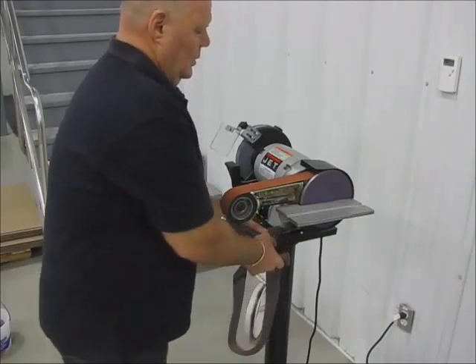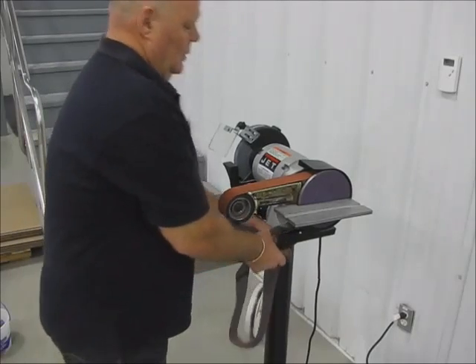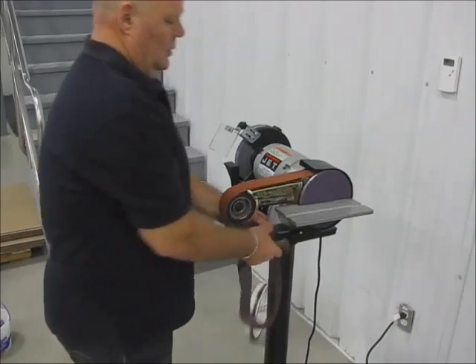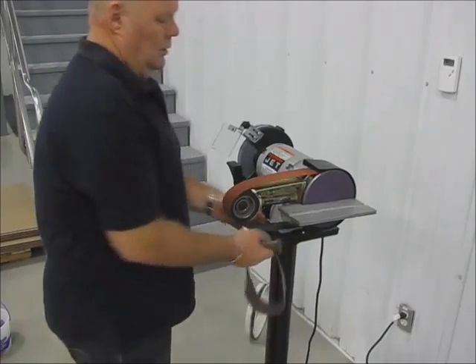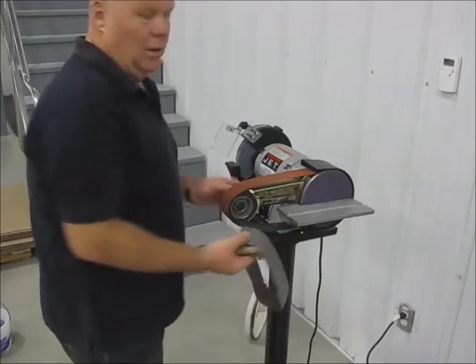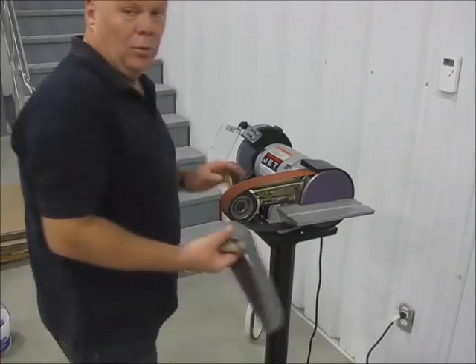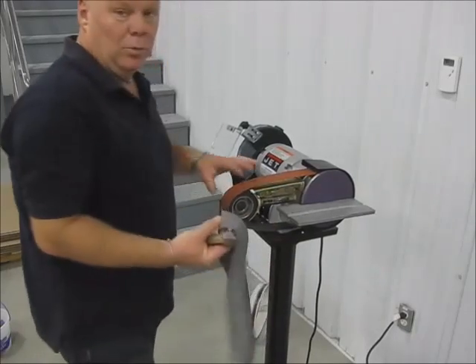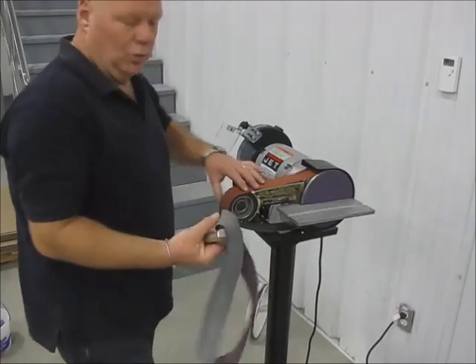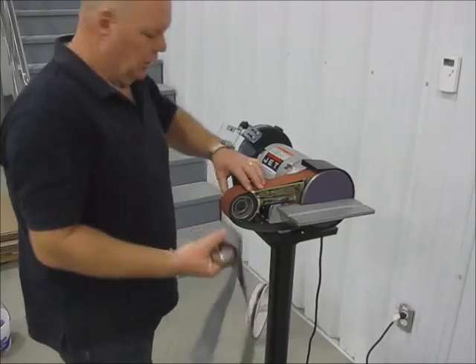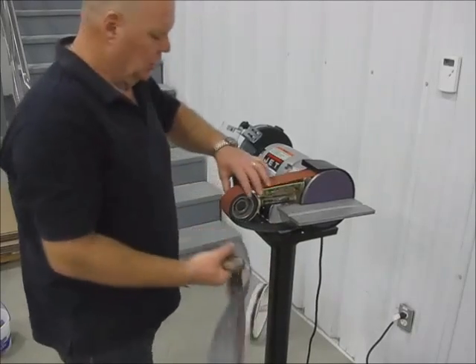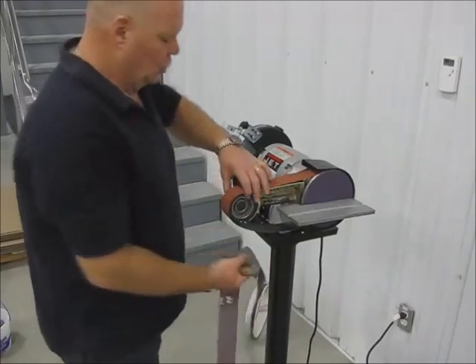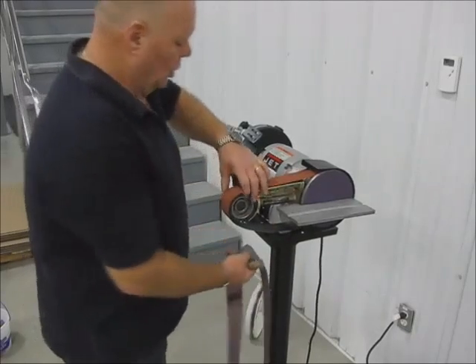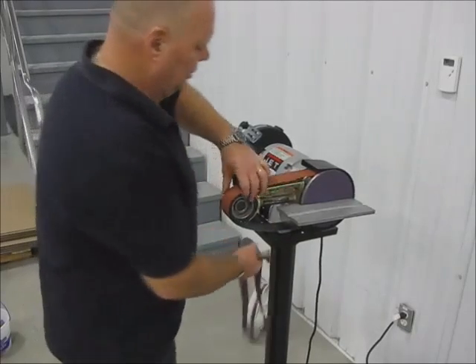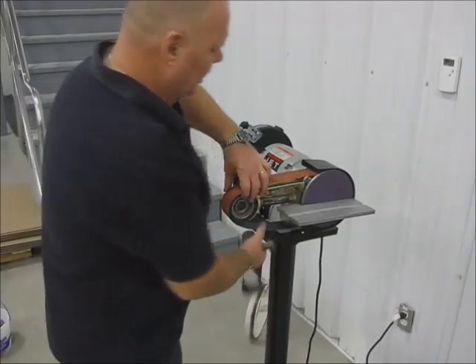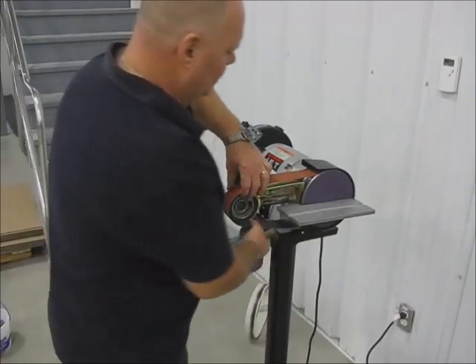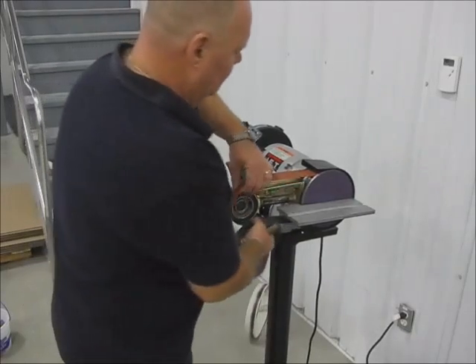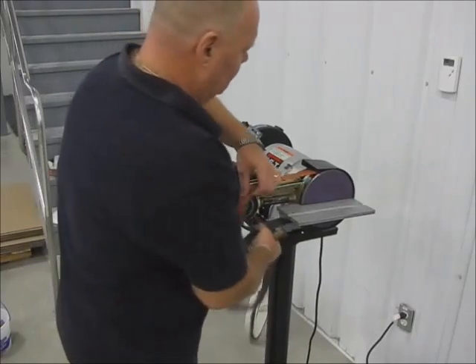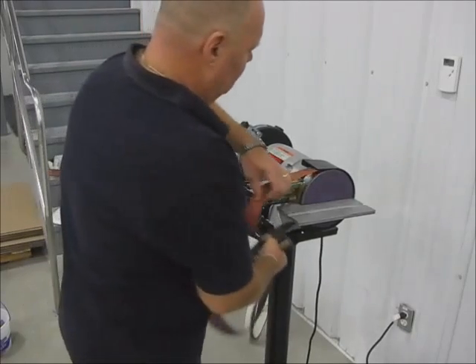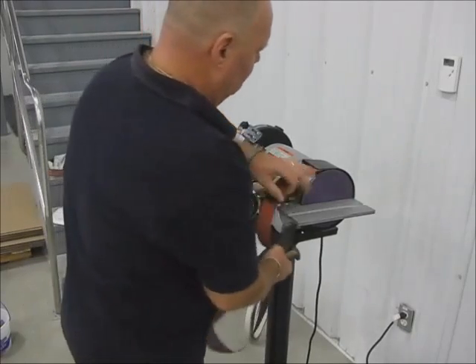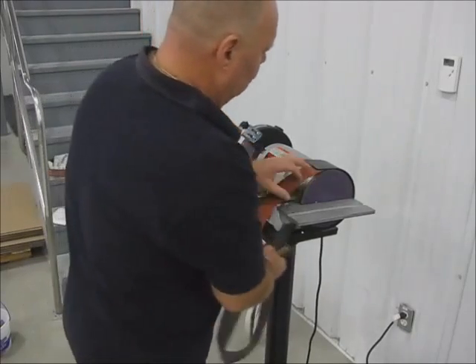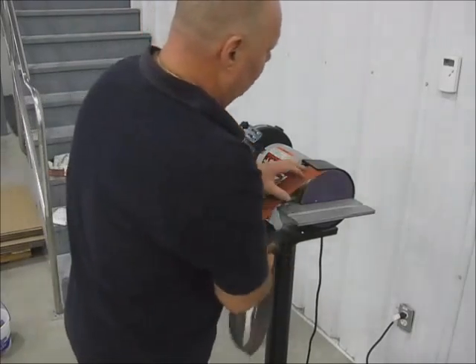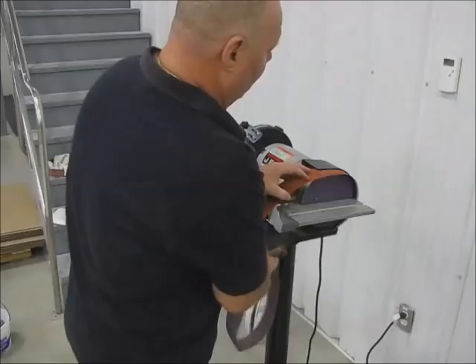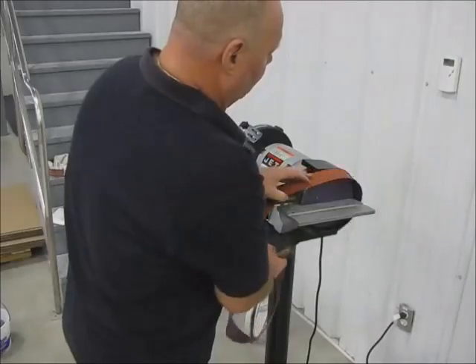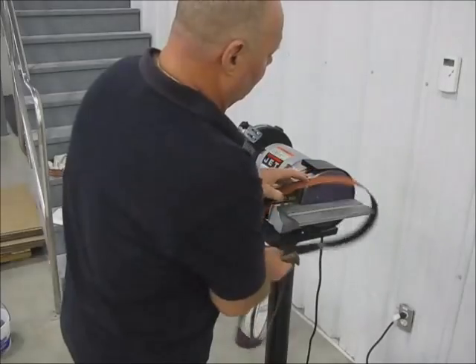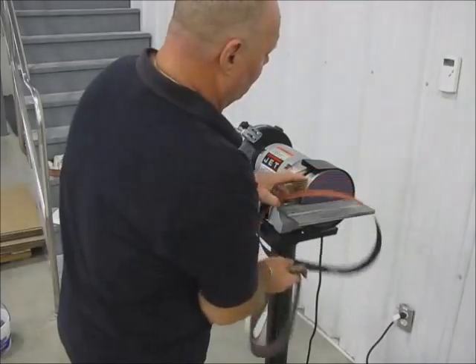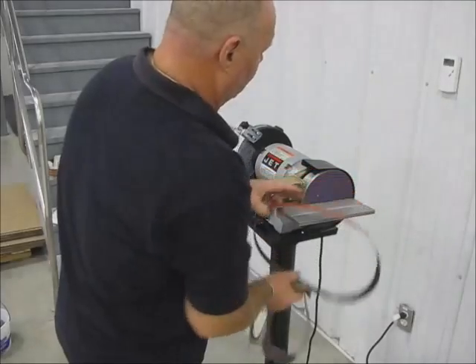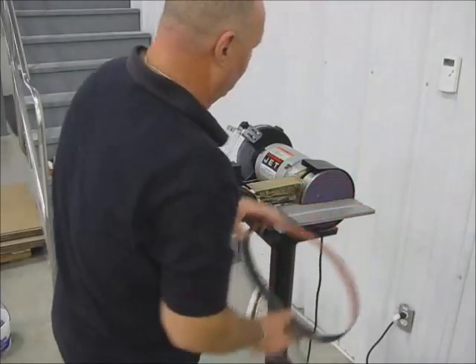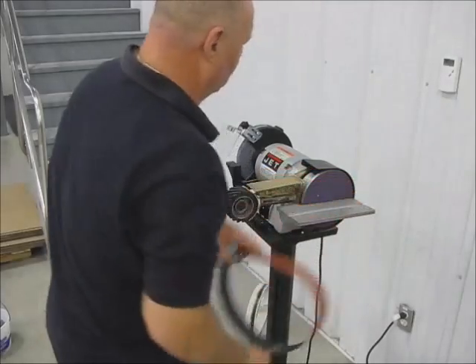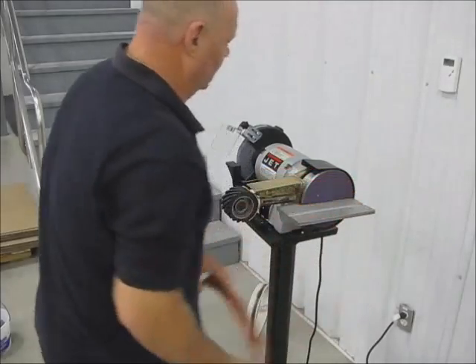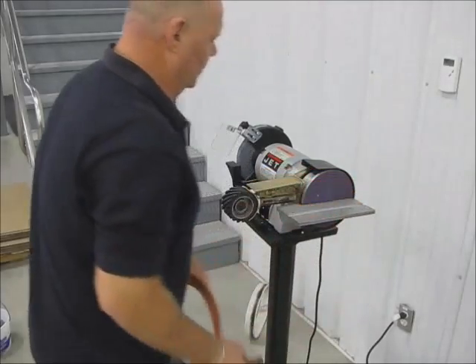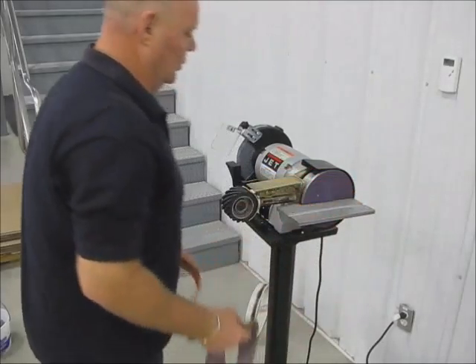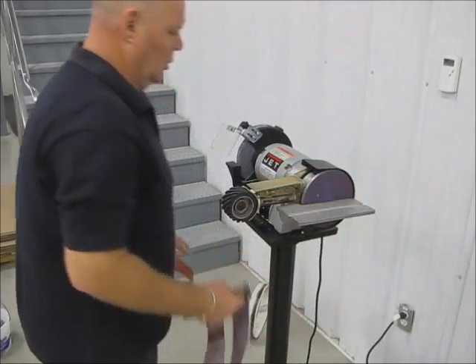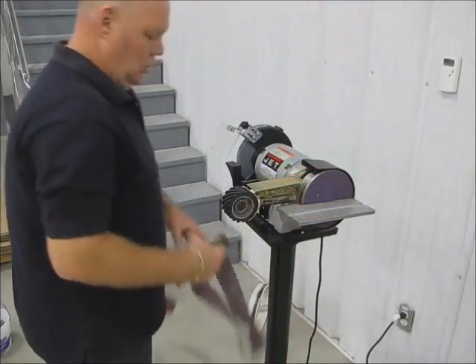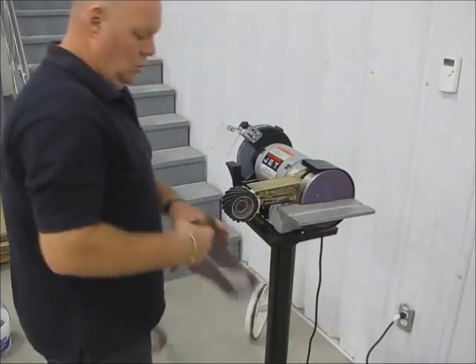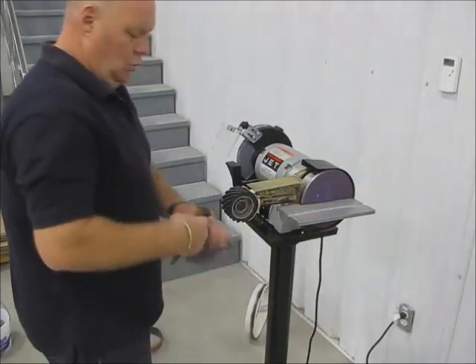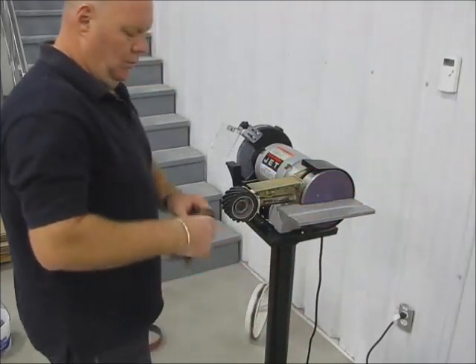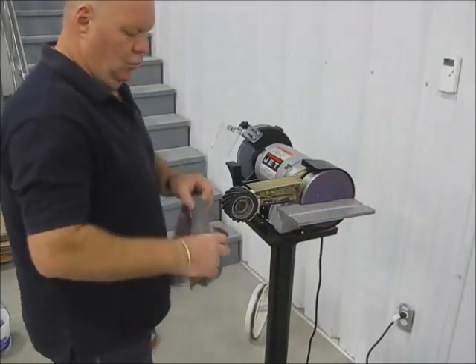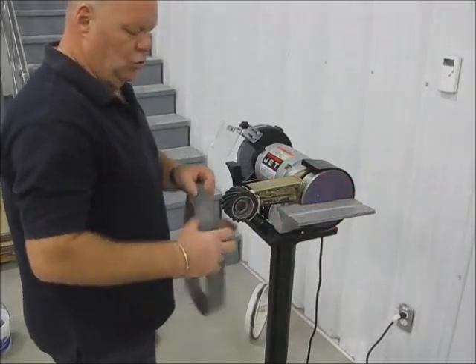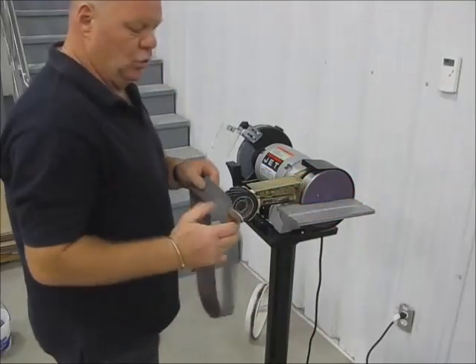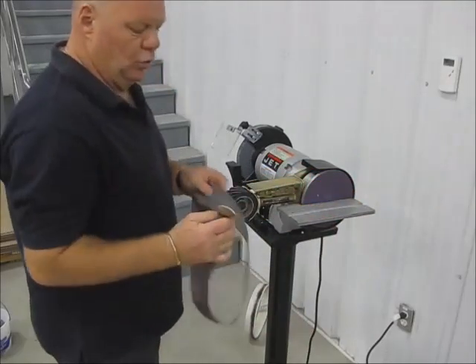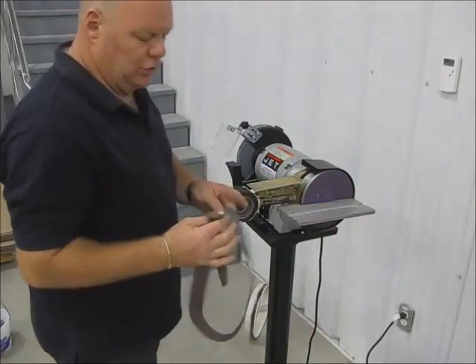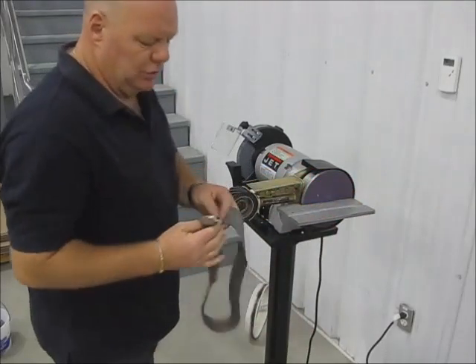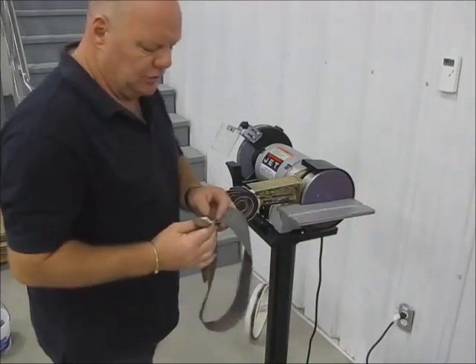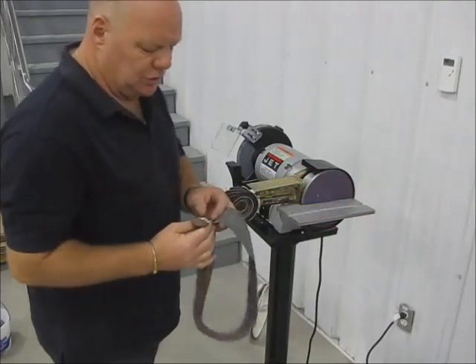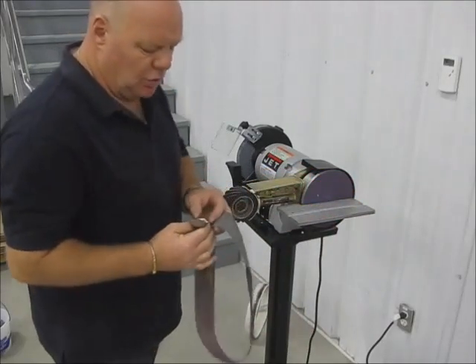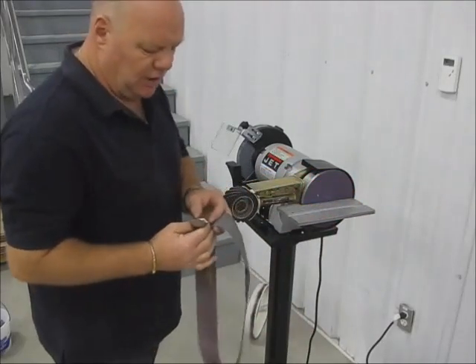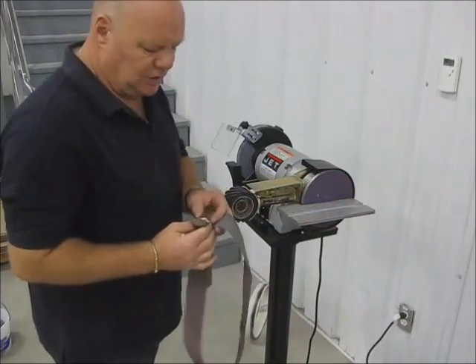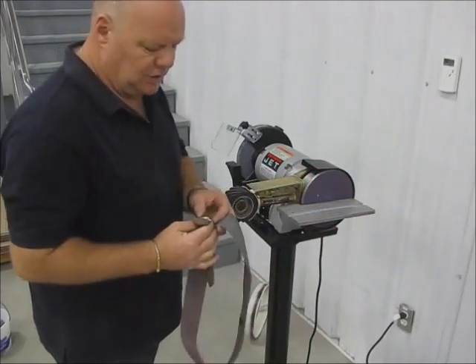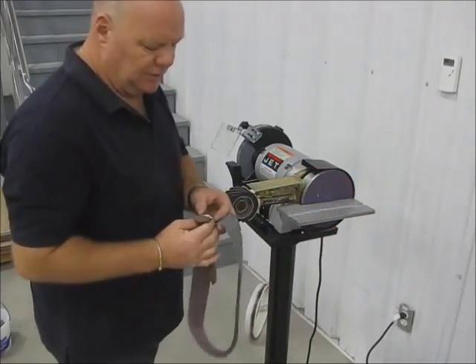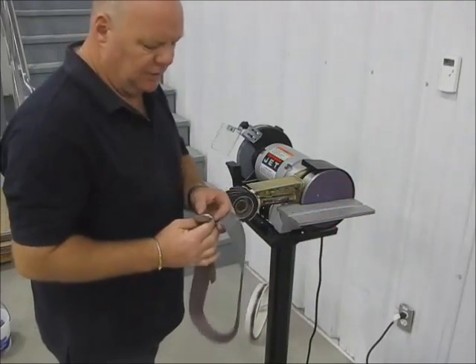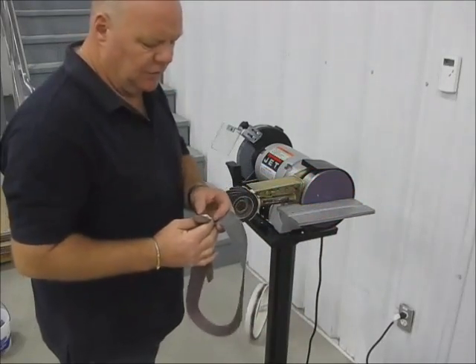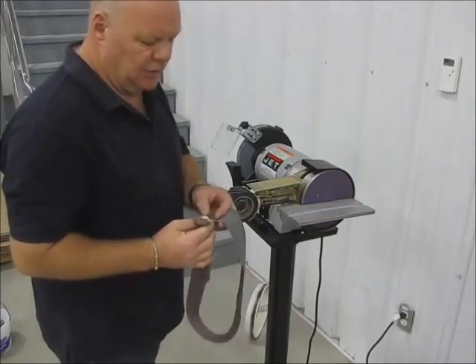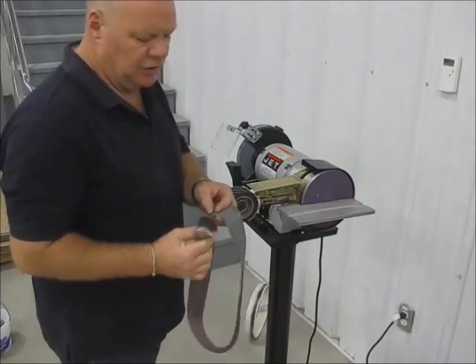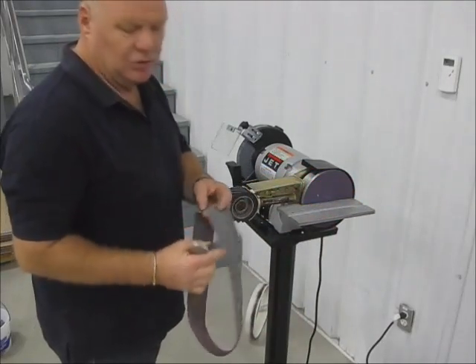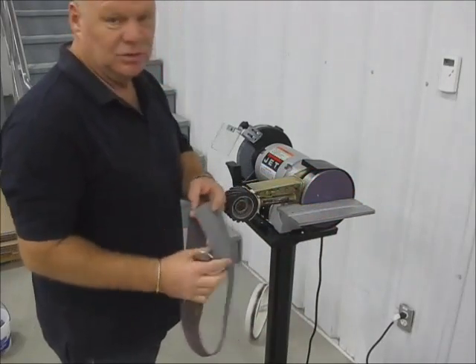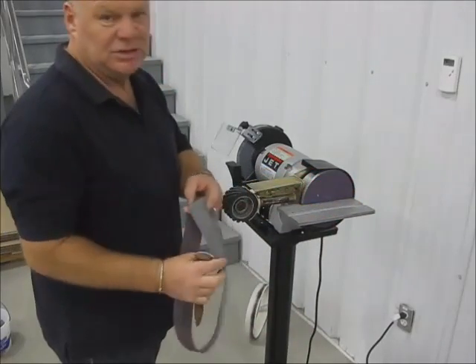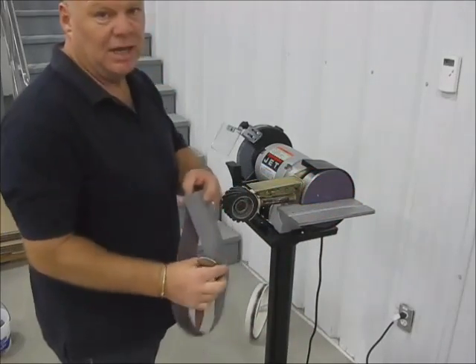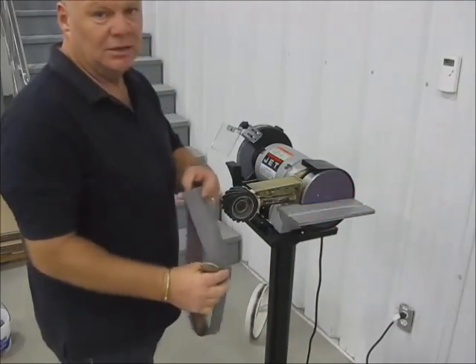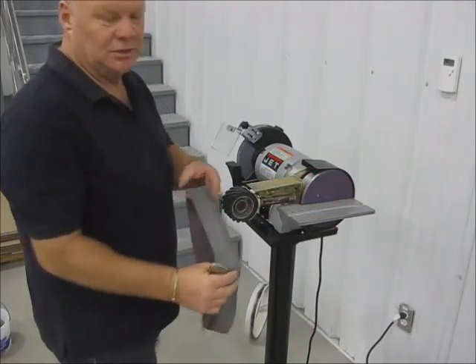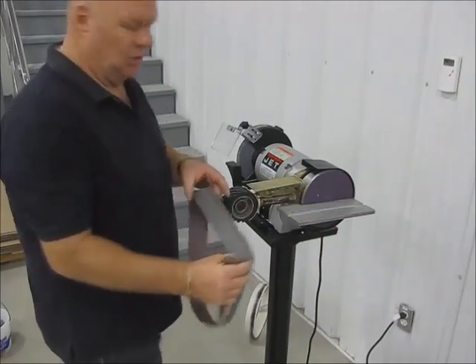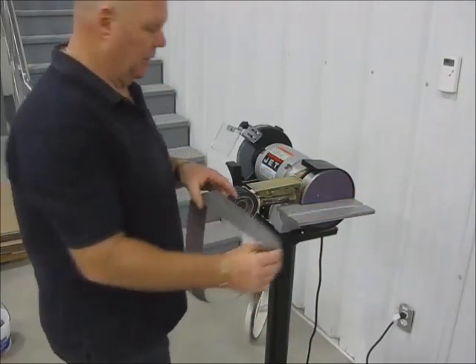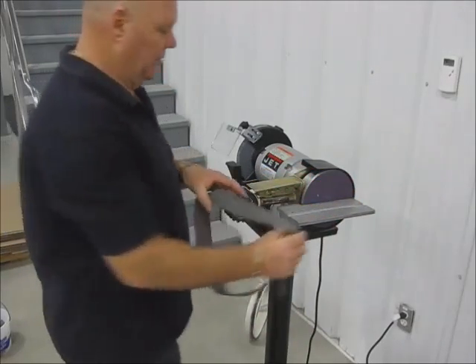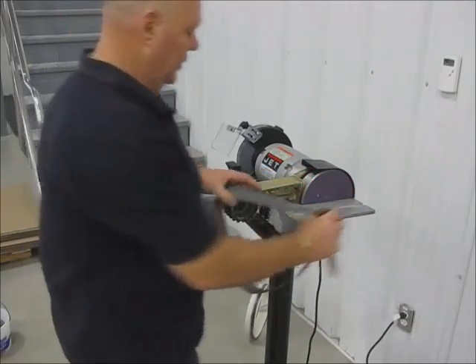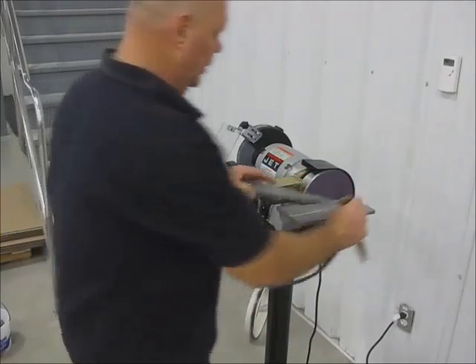Then we put on the Trisac 1200 grit belt, which will reduce the scratches even further to a satin type finish.